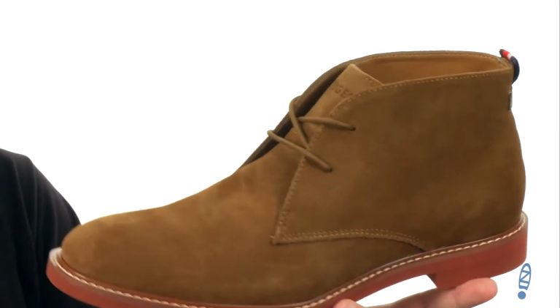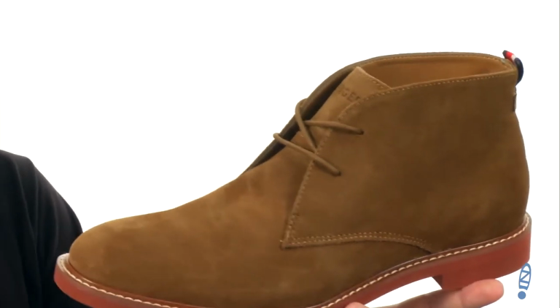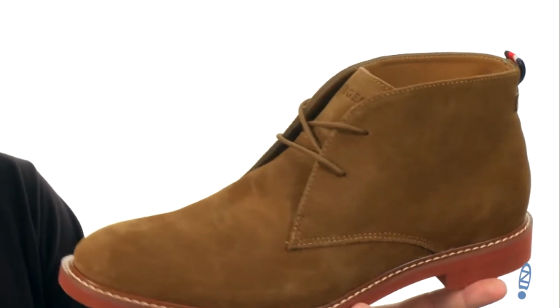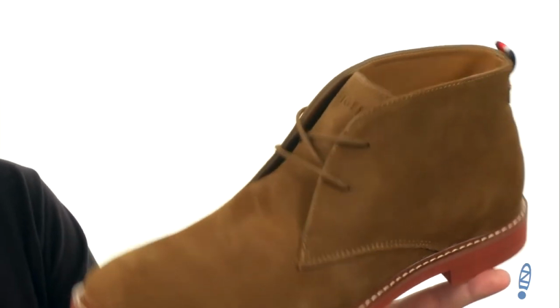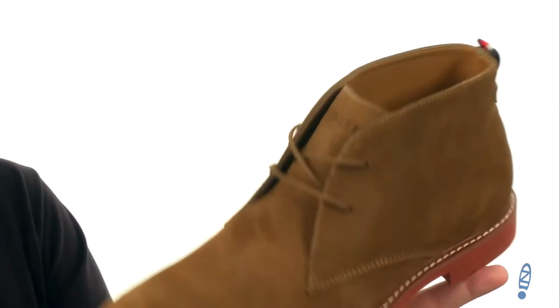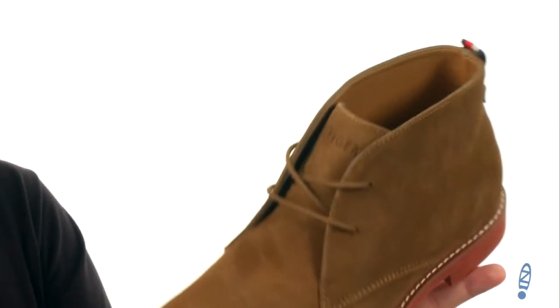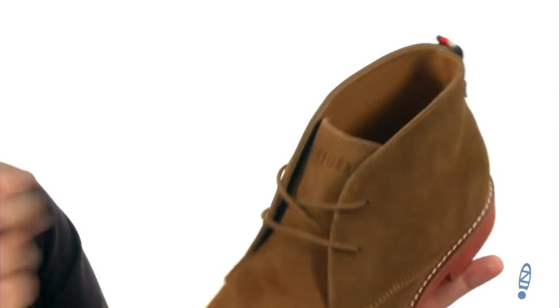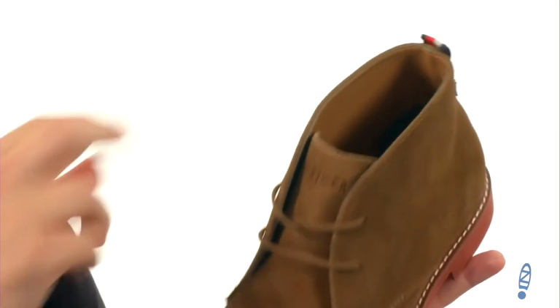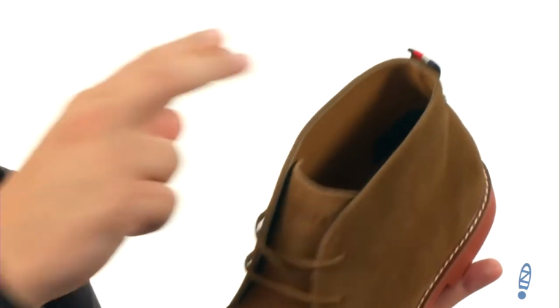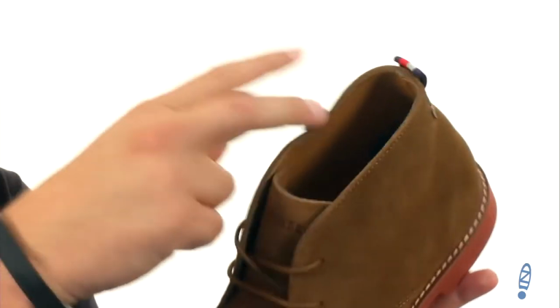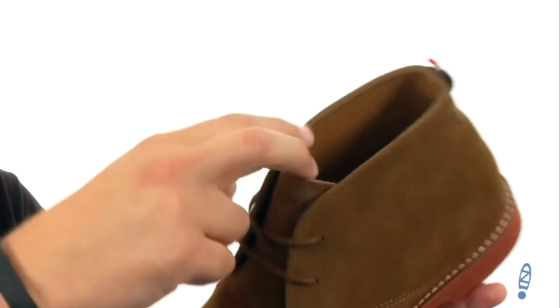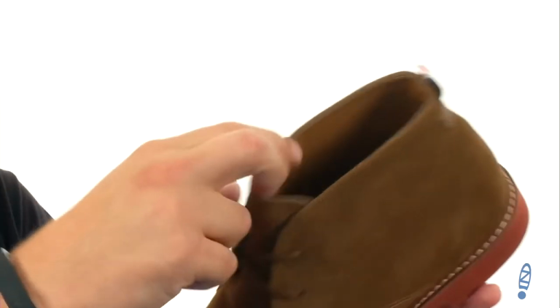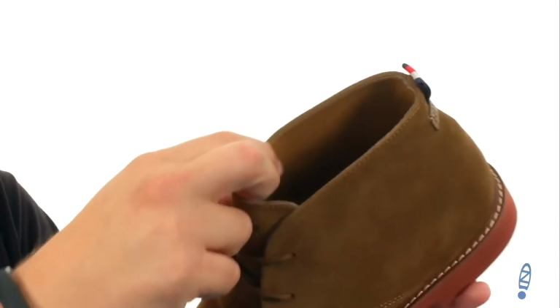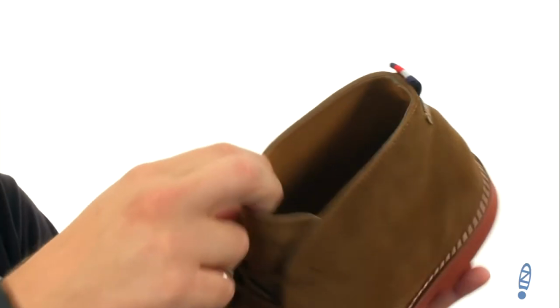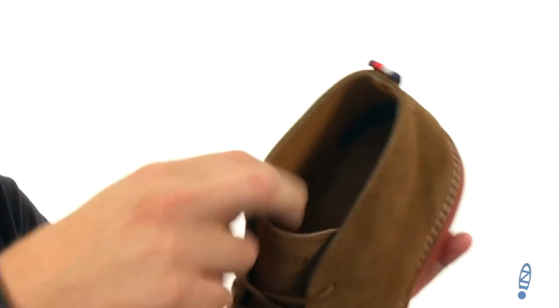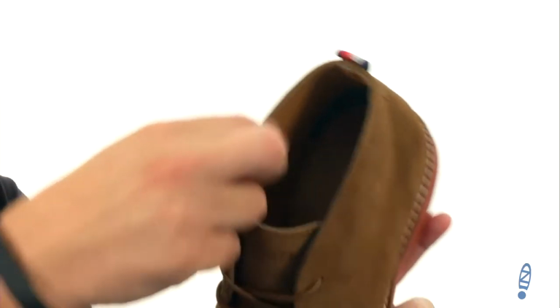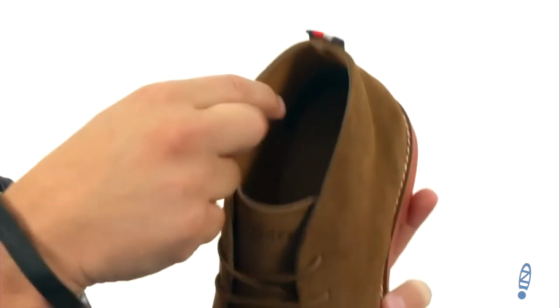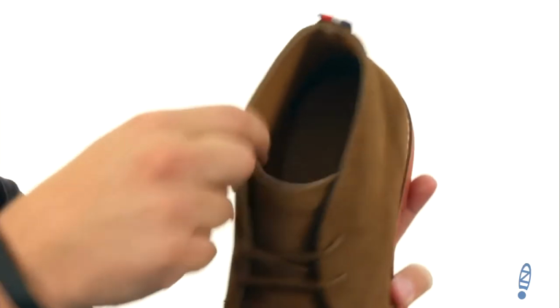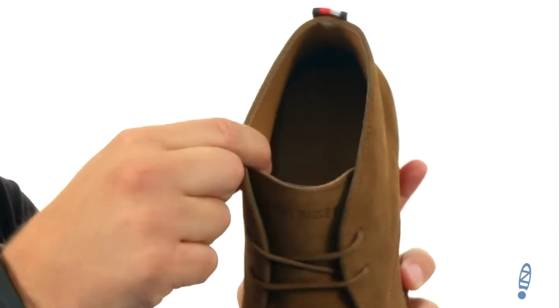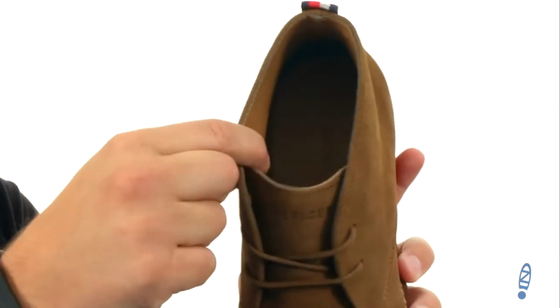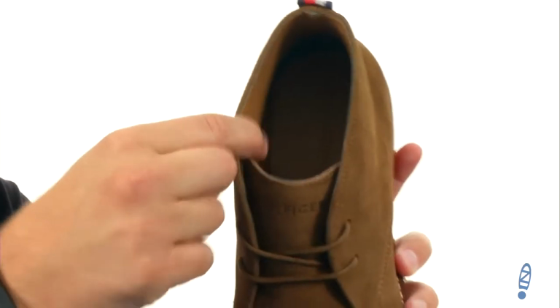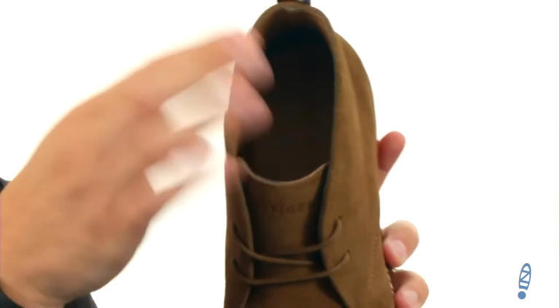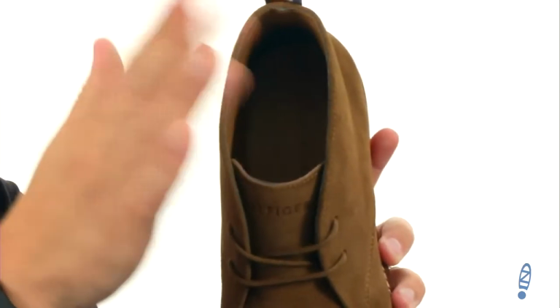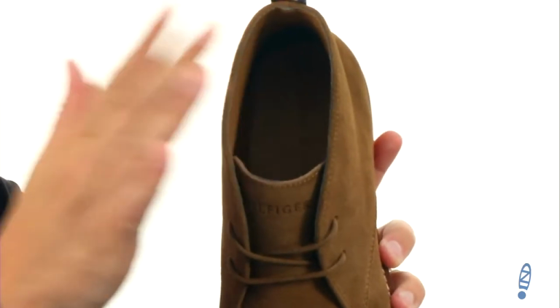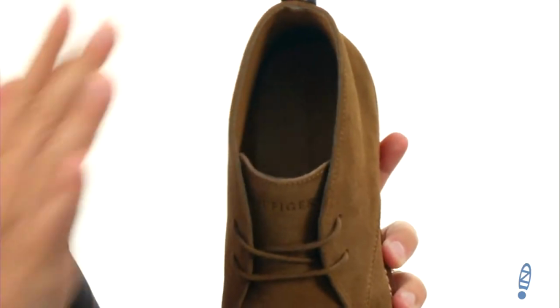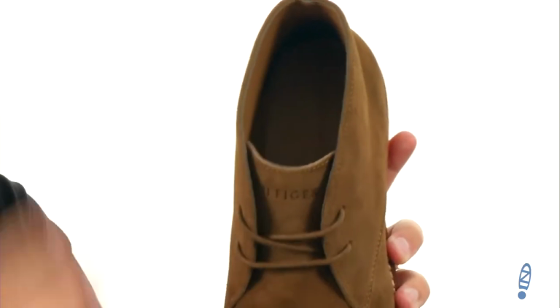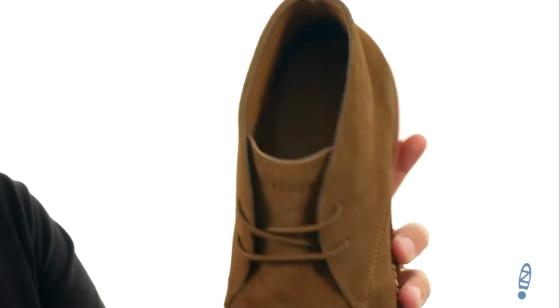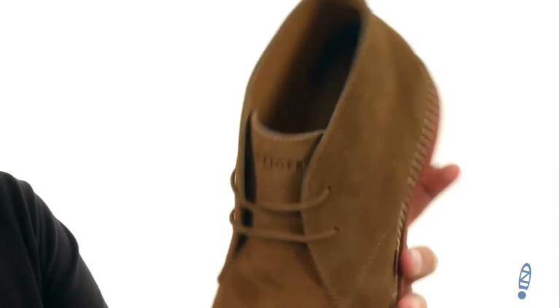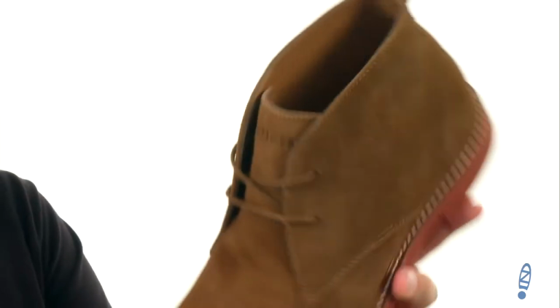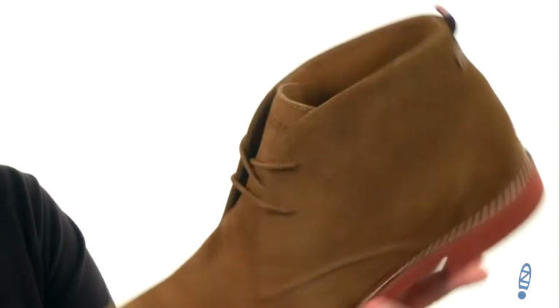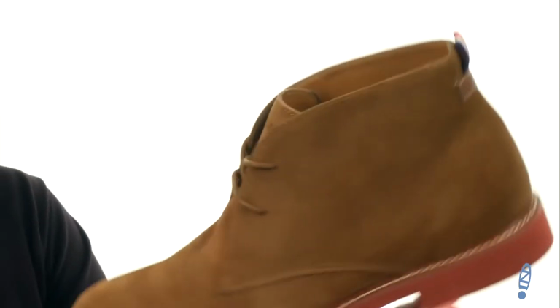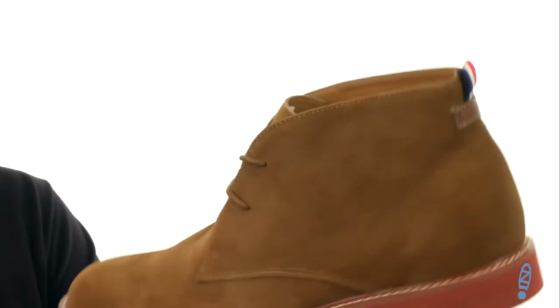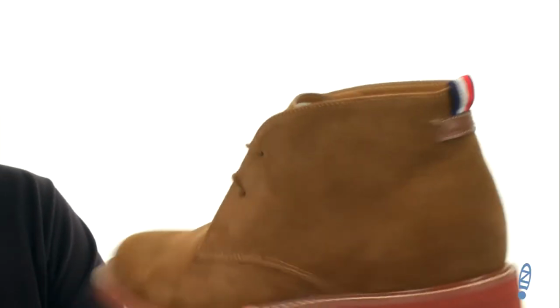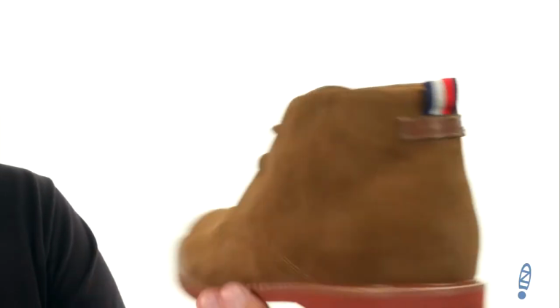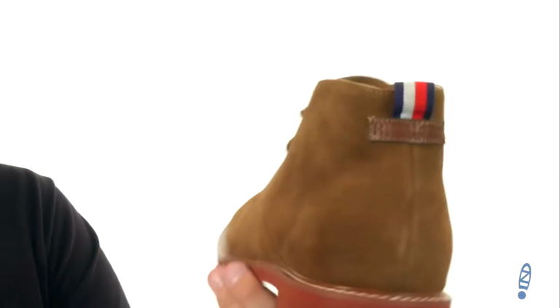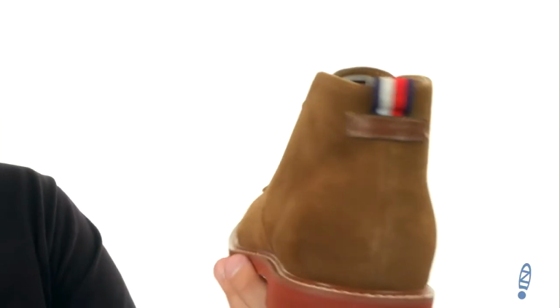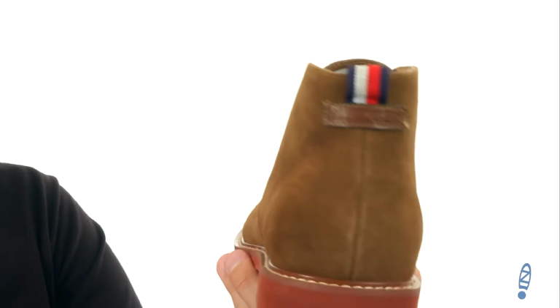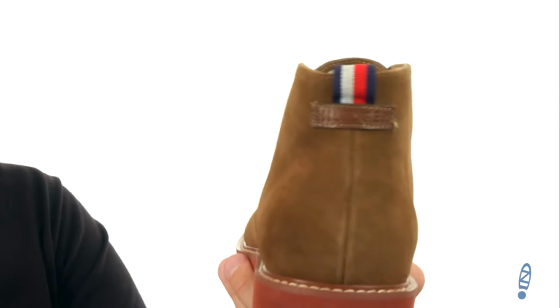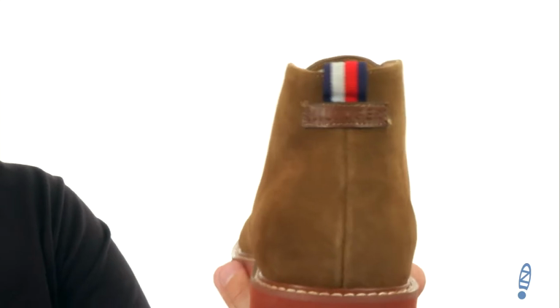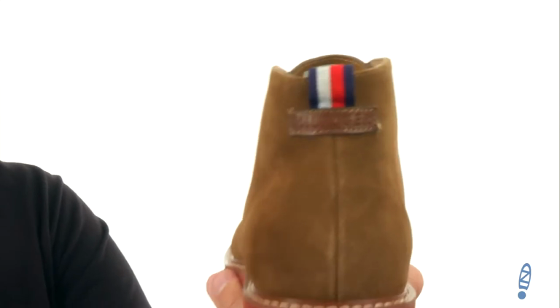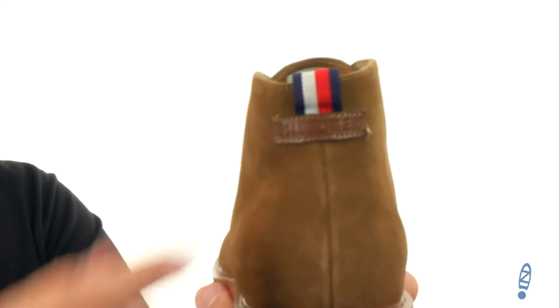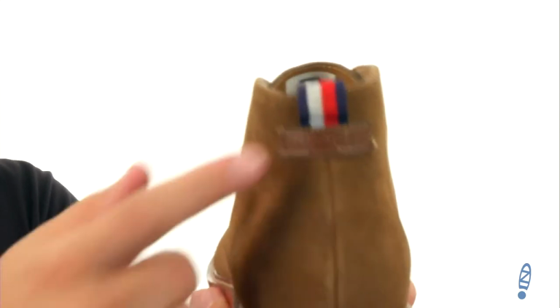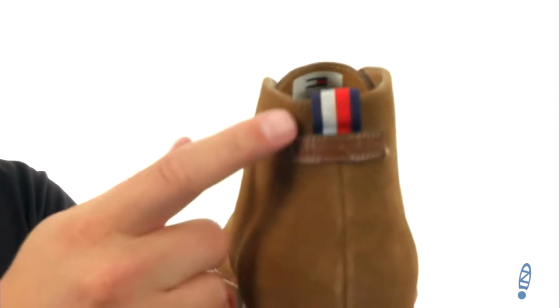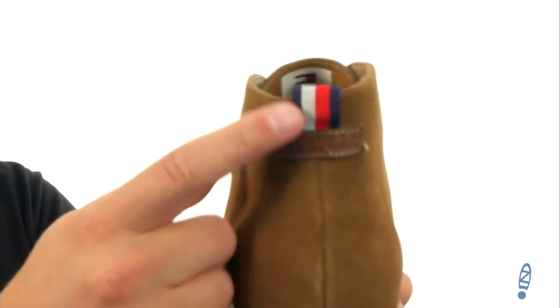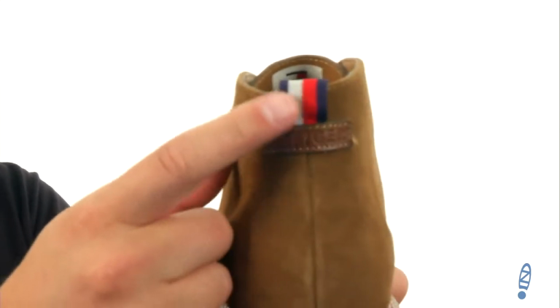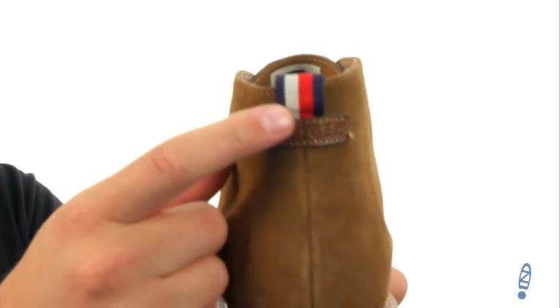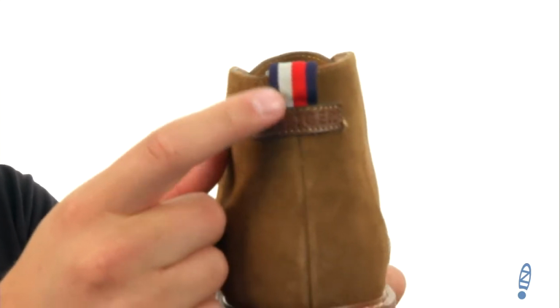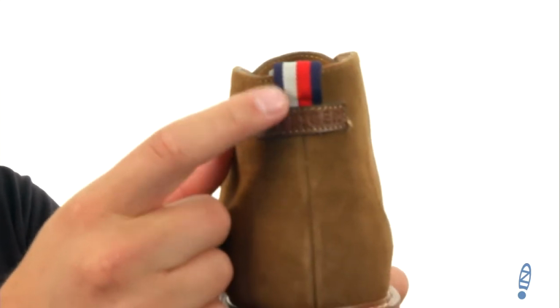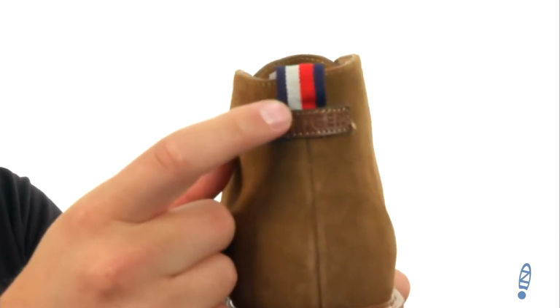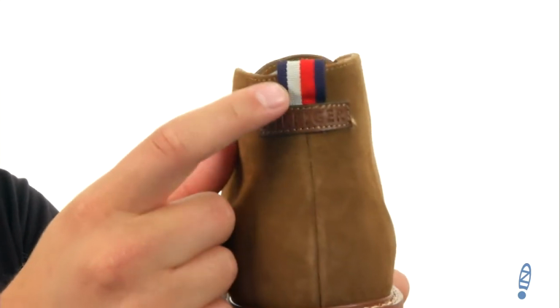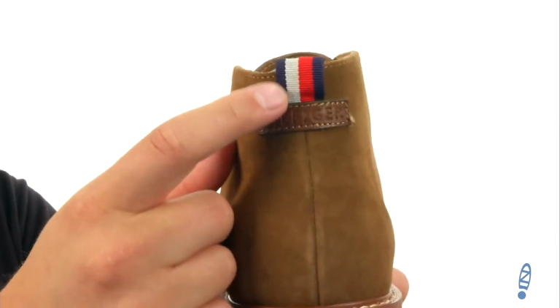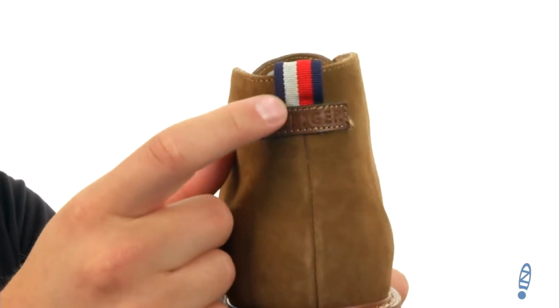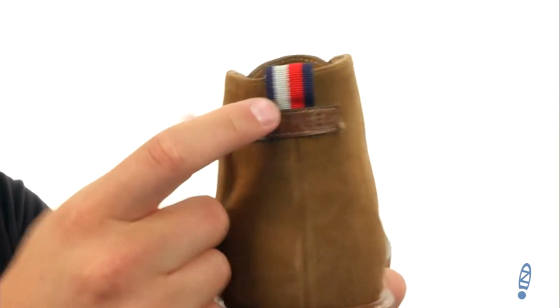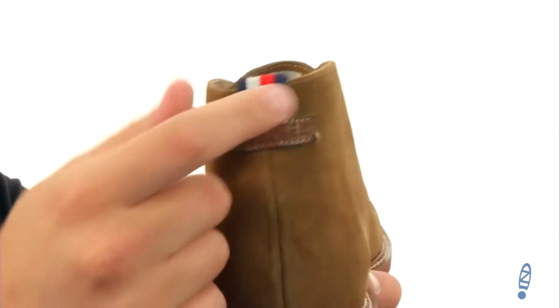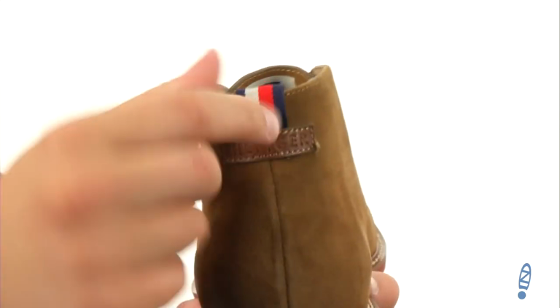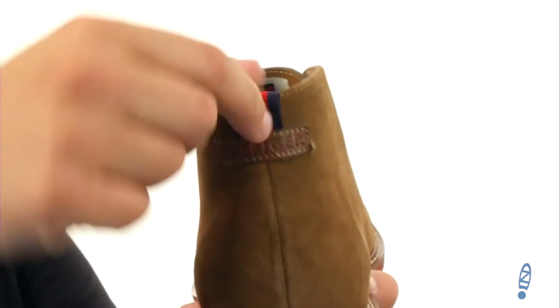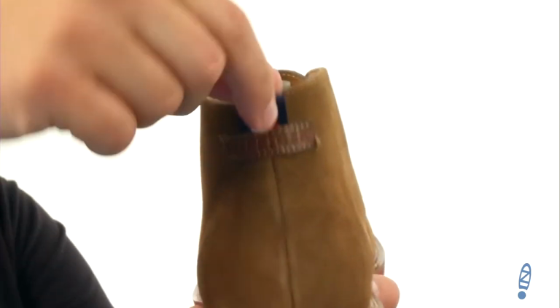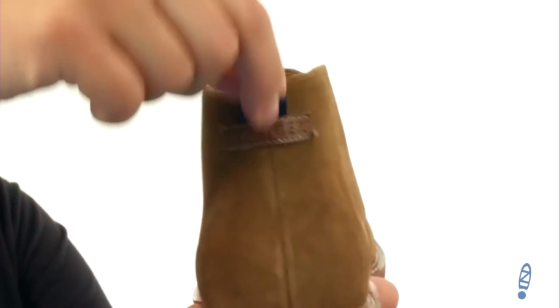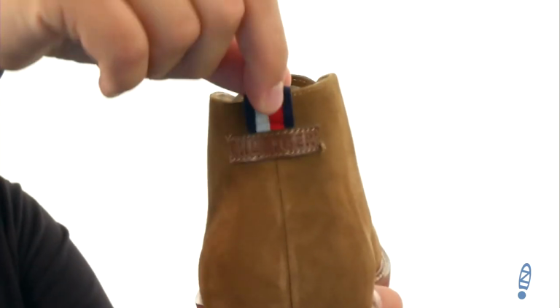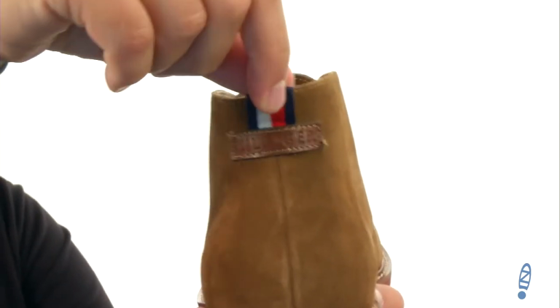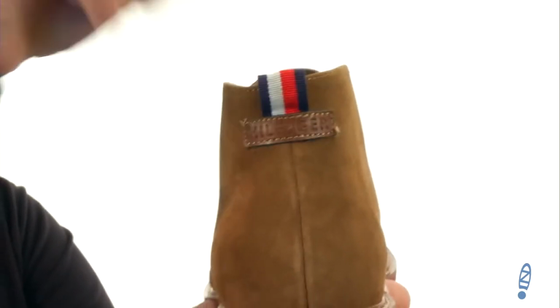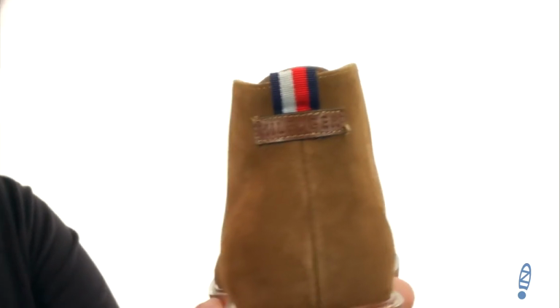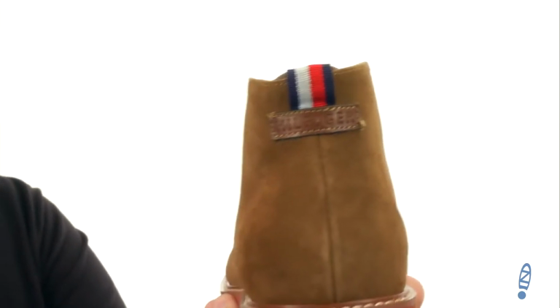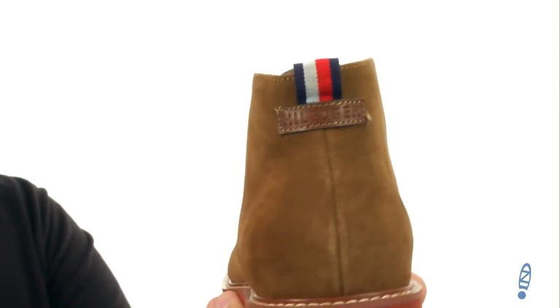On the inside you do have a man-made lining in there. It's really smooth and comfortable to keep your feet feeling great, with that accented coloring here for that pull tab.